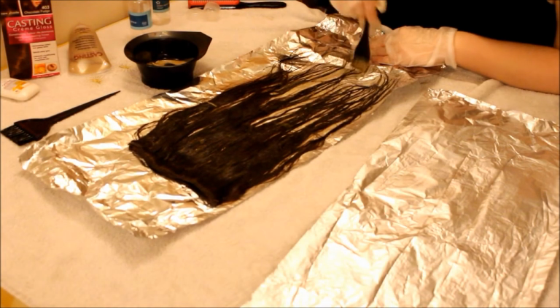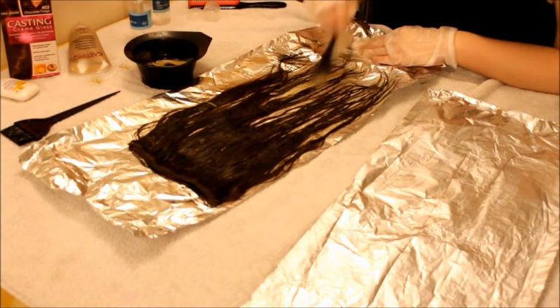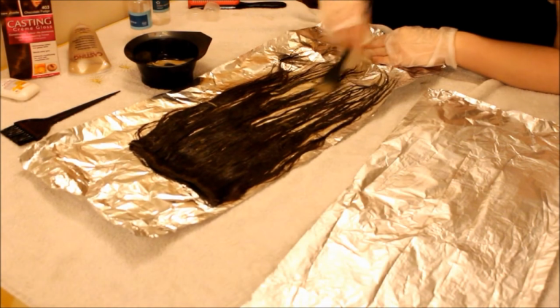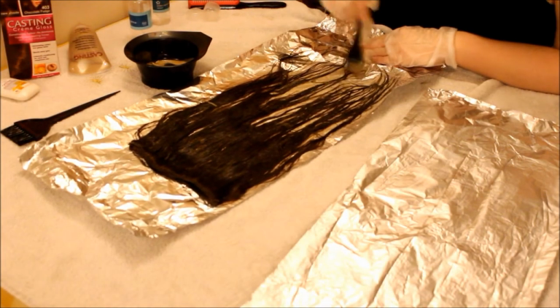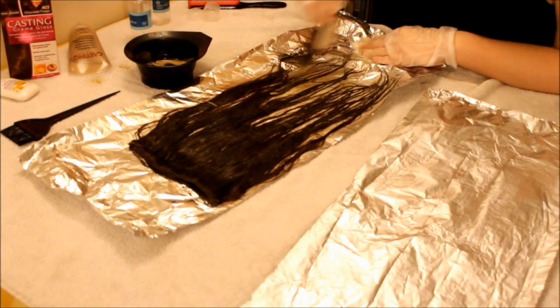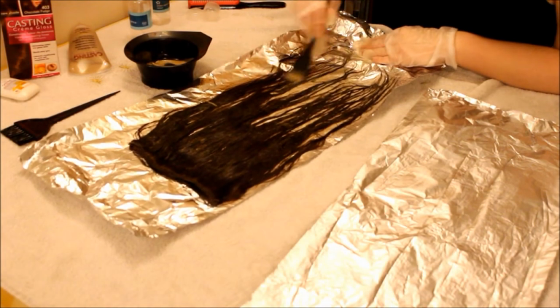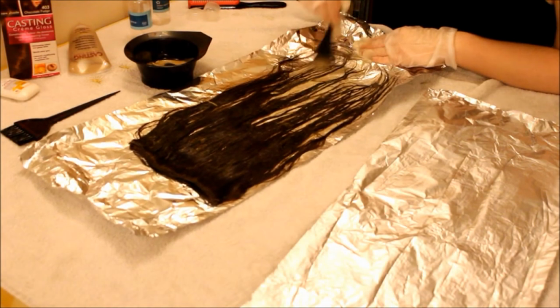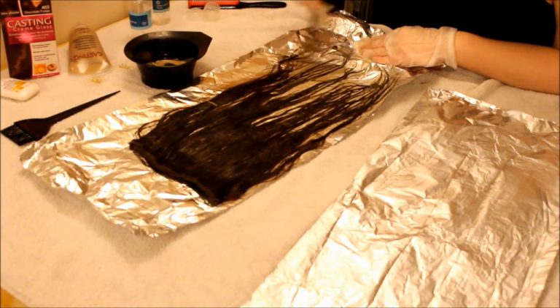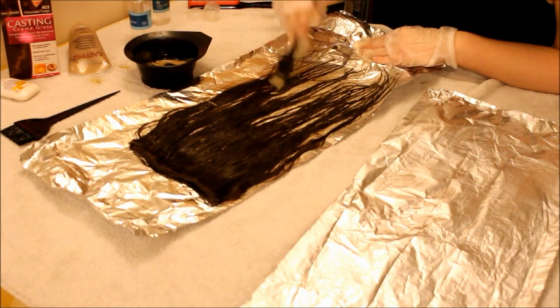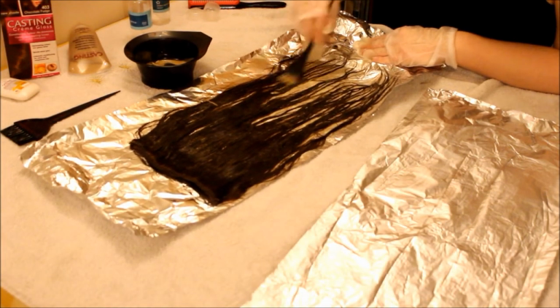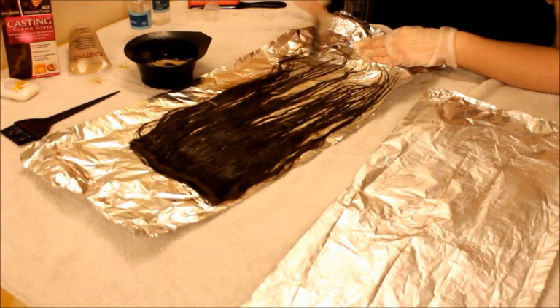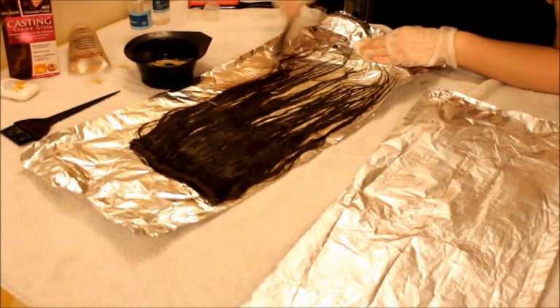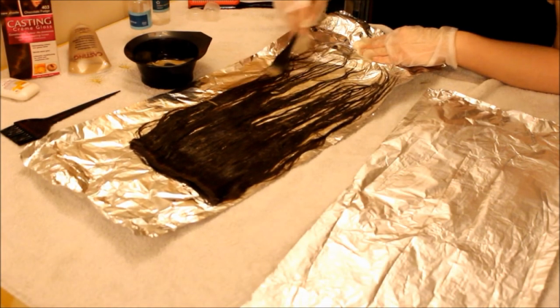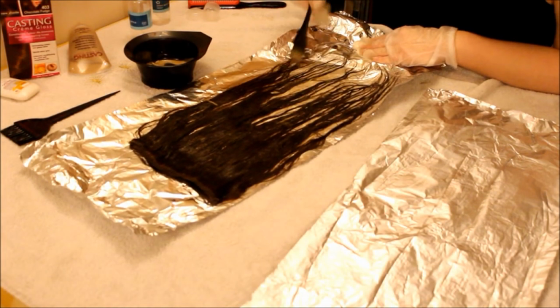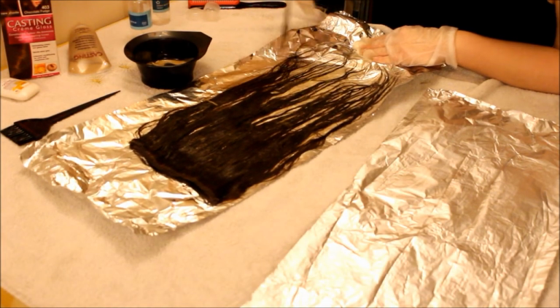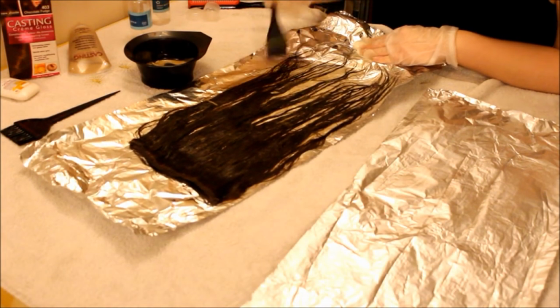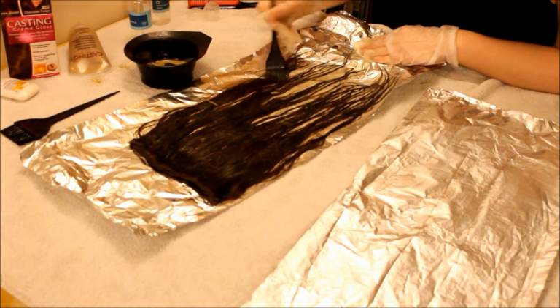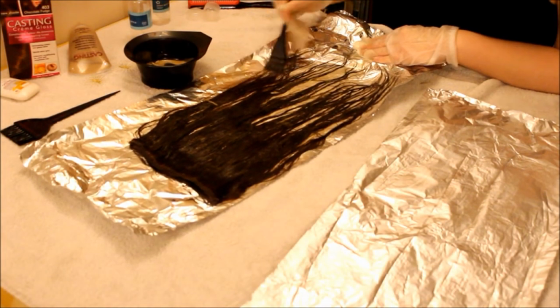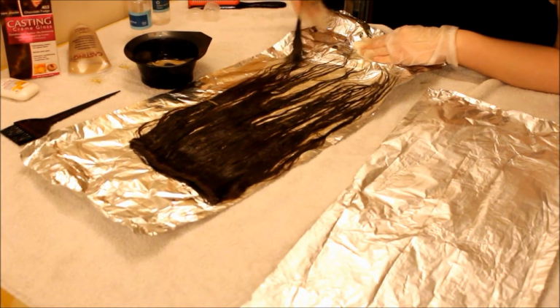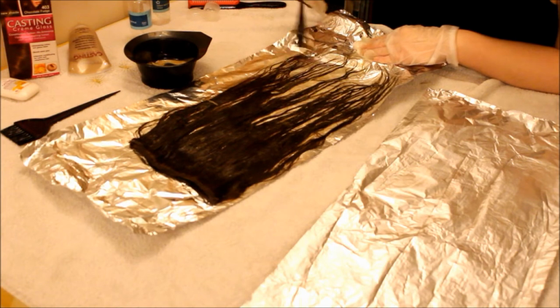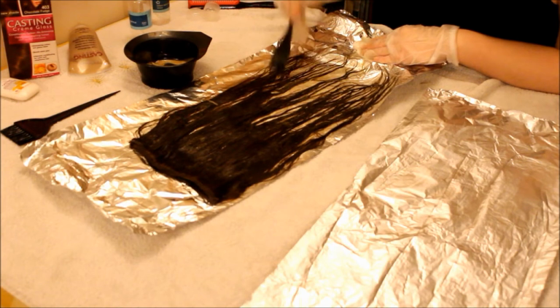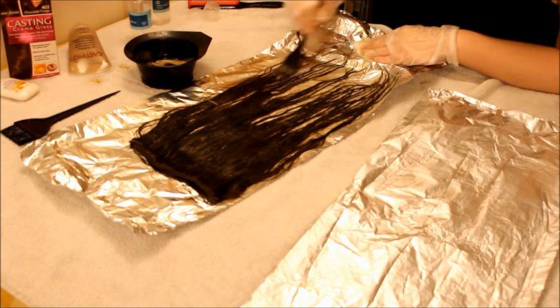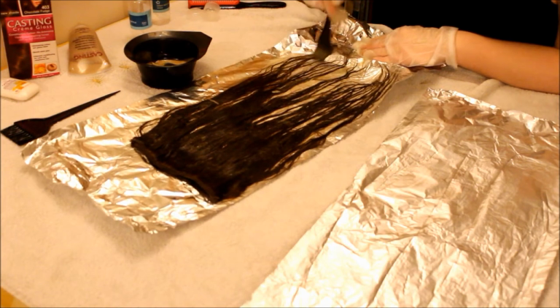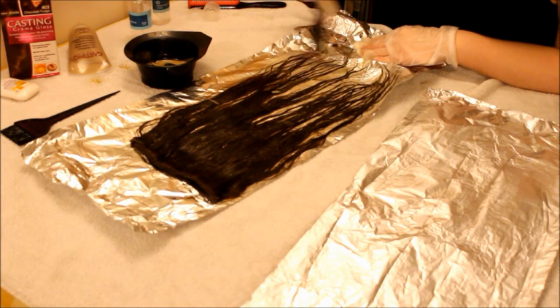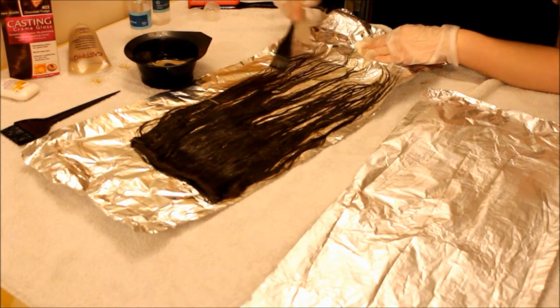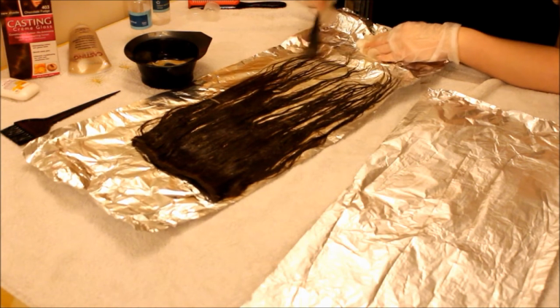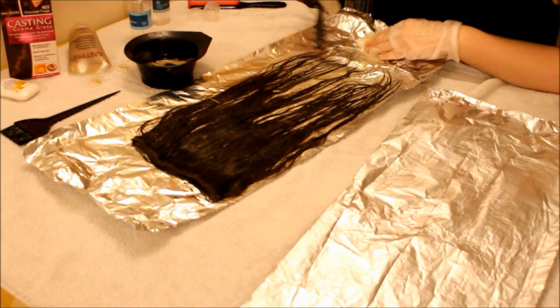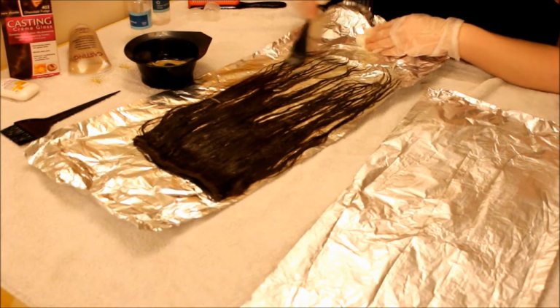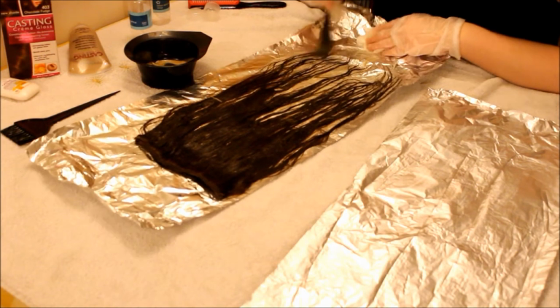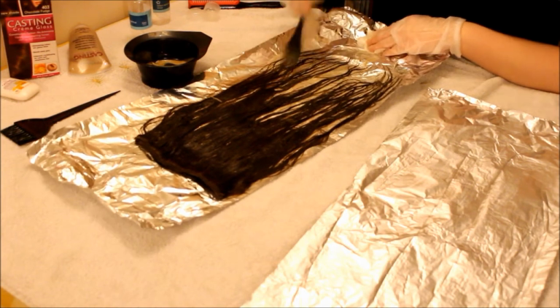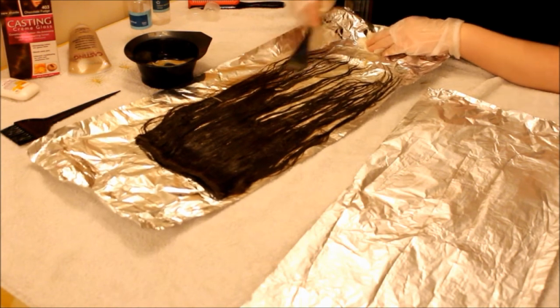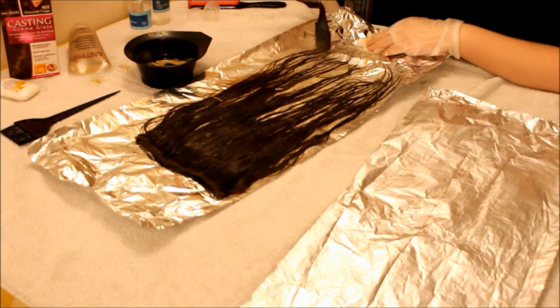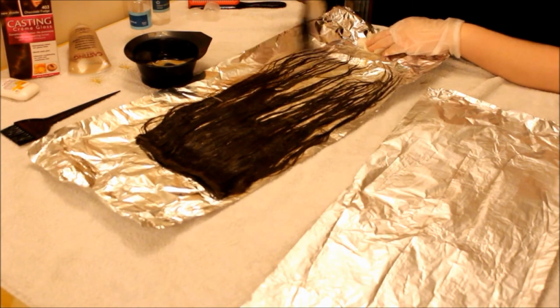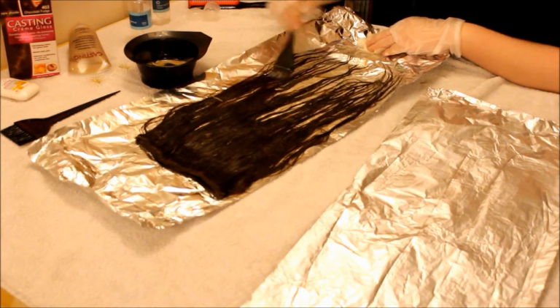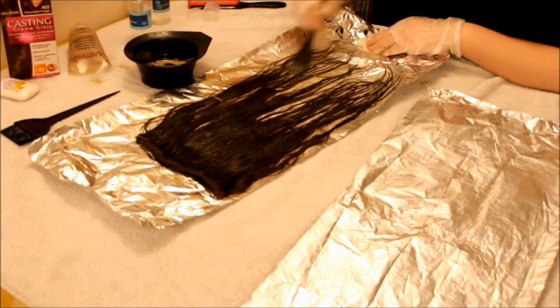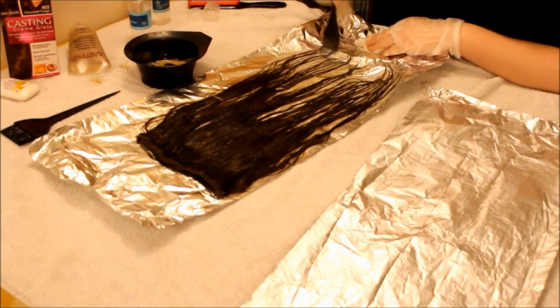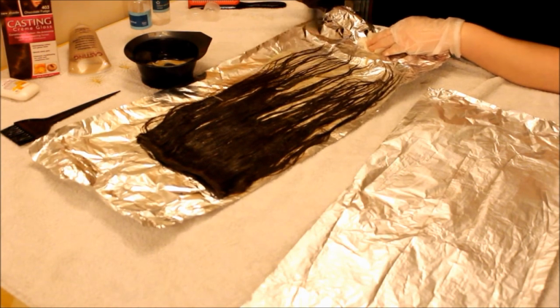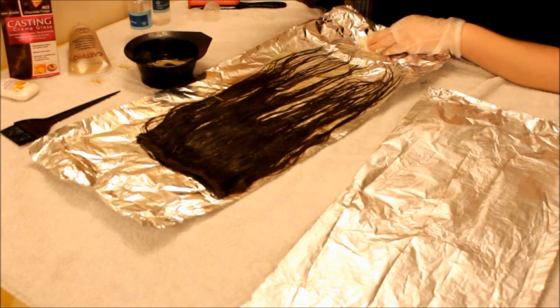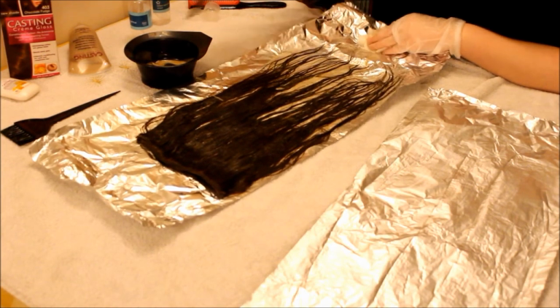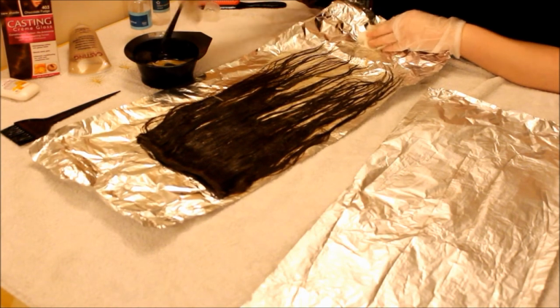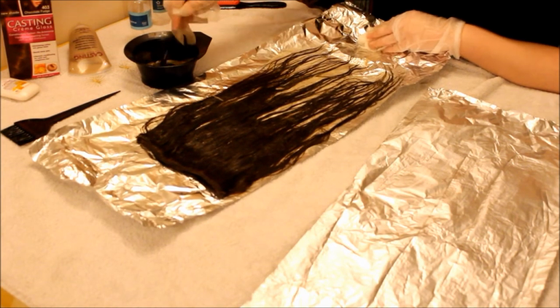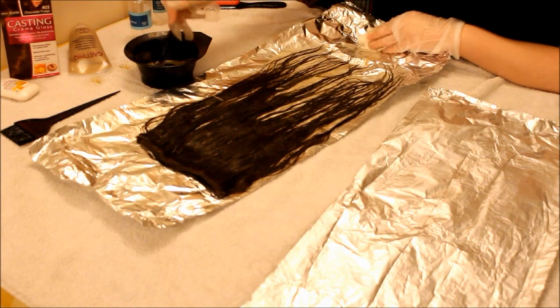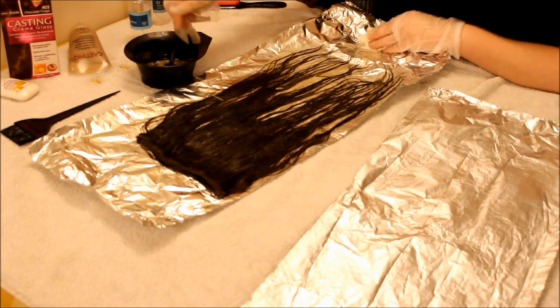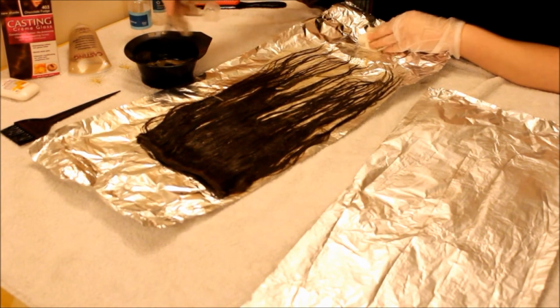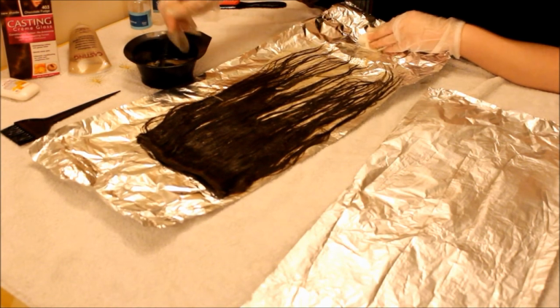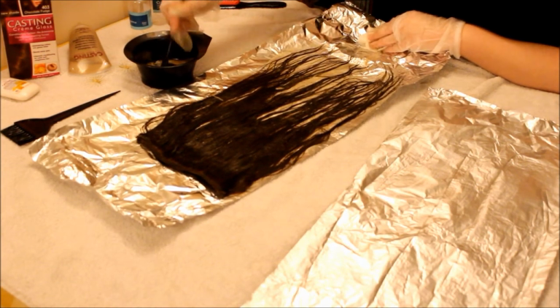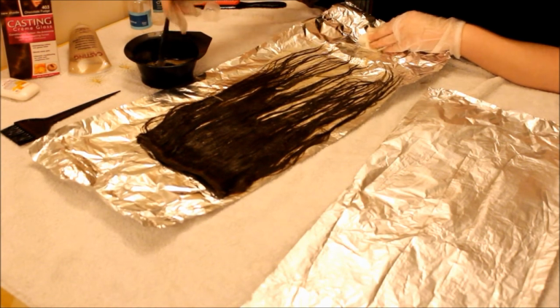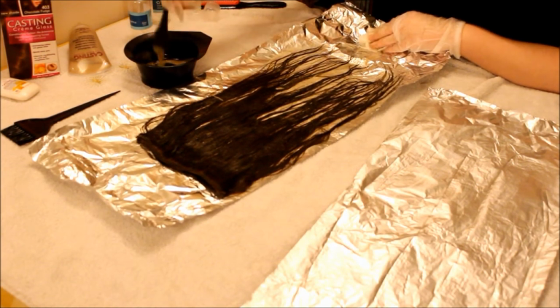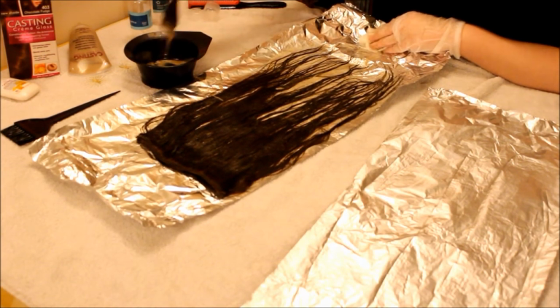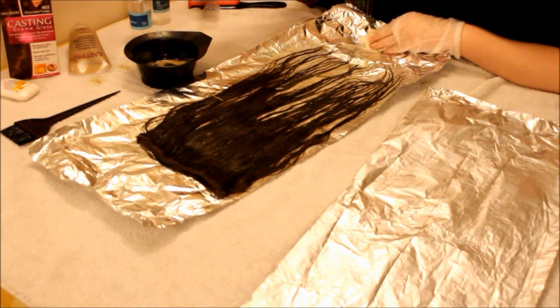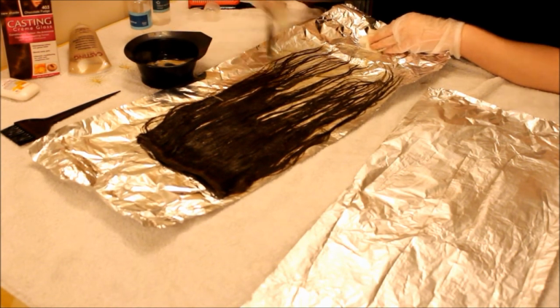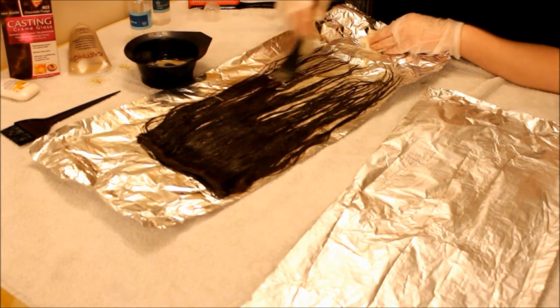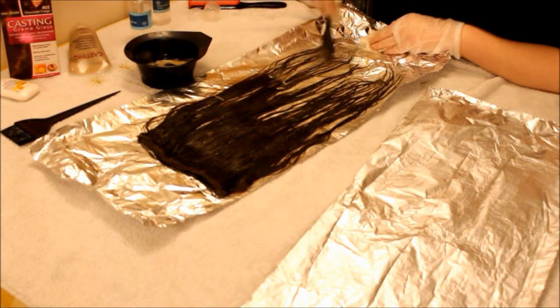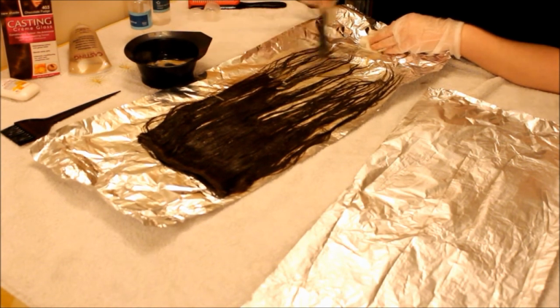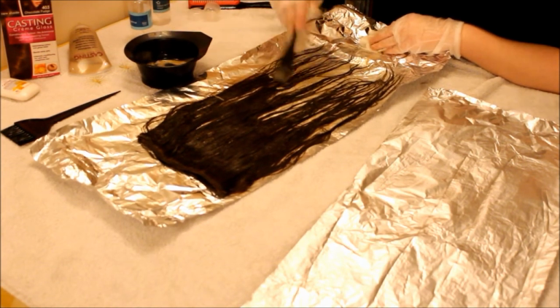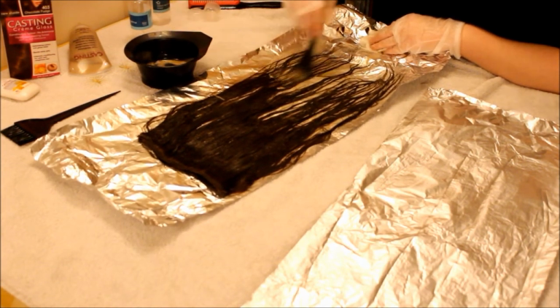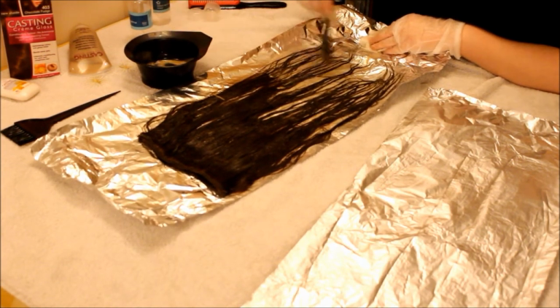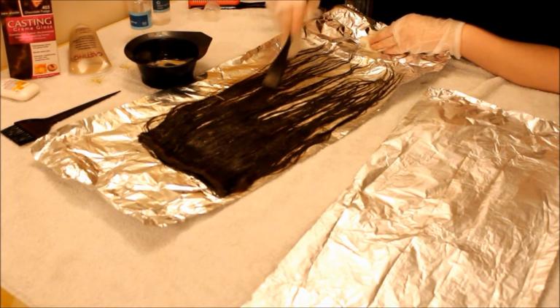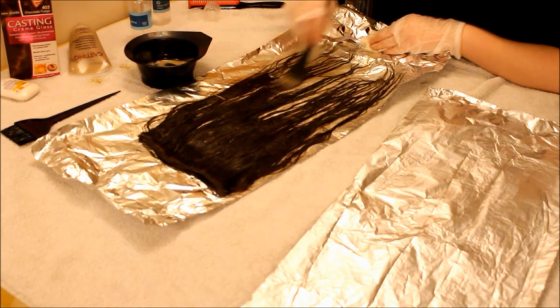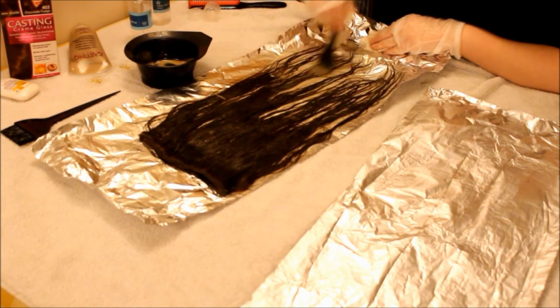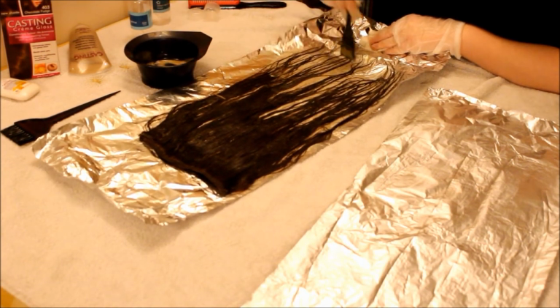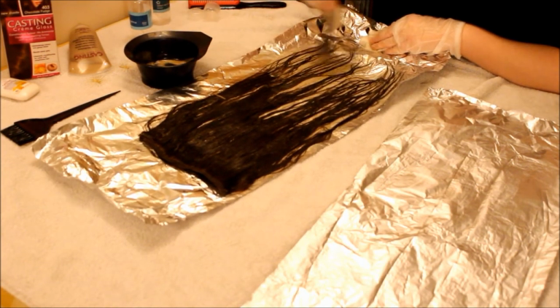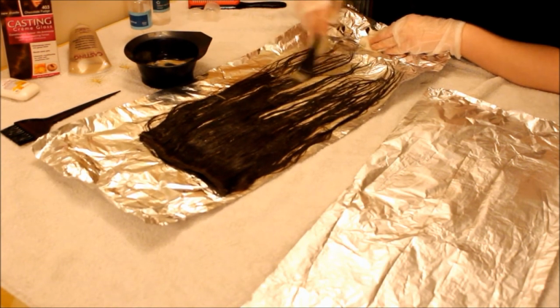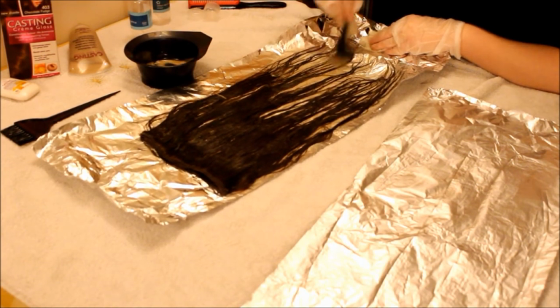Throughout the whole thing you just want to repeat the process I just showed you on all of the hair pieces that you've got — the whole set.